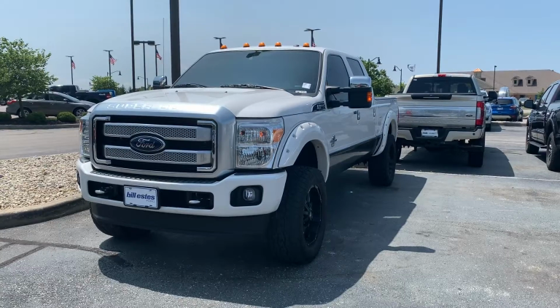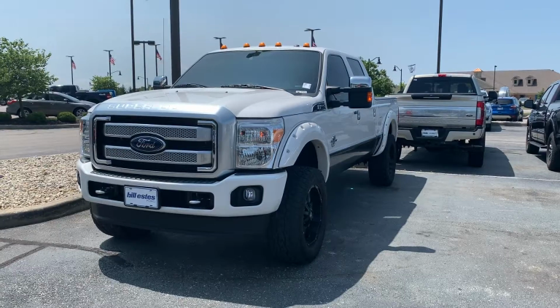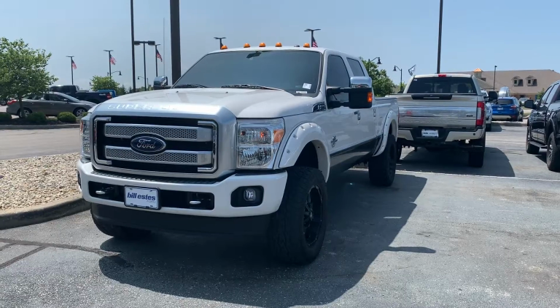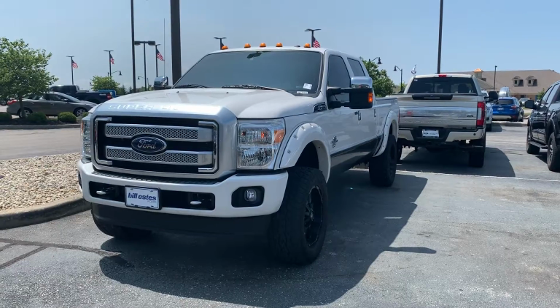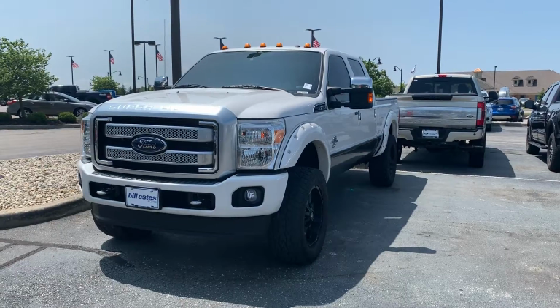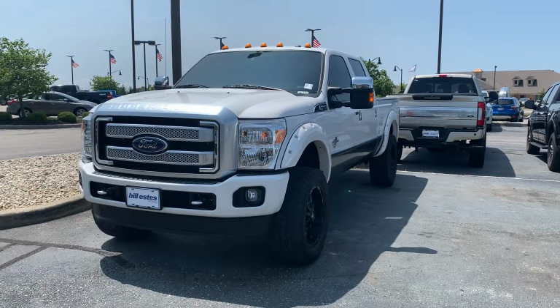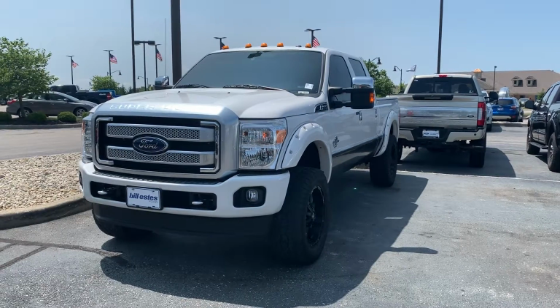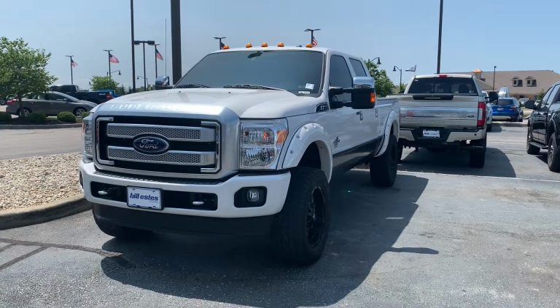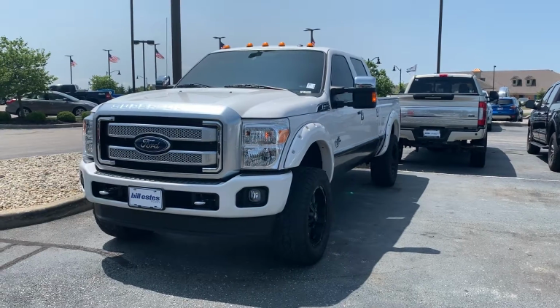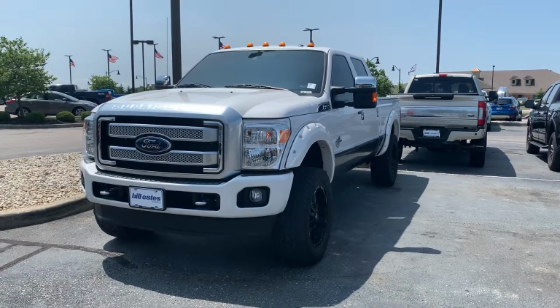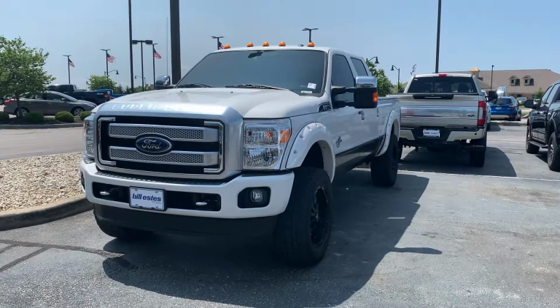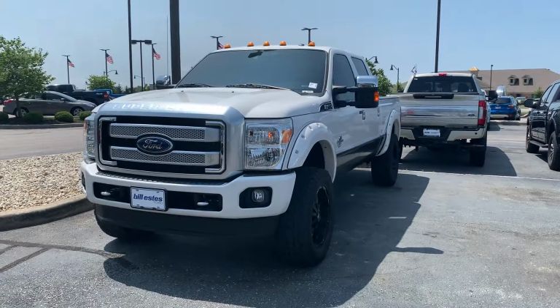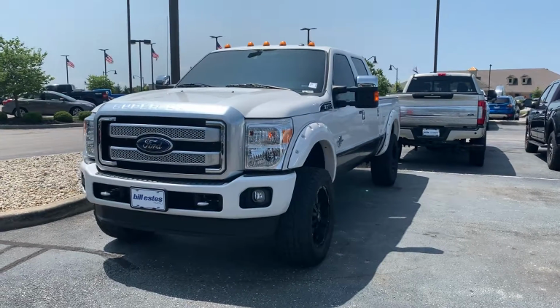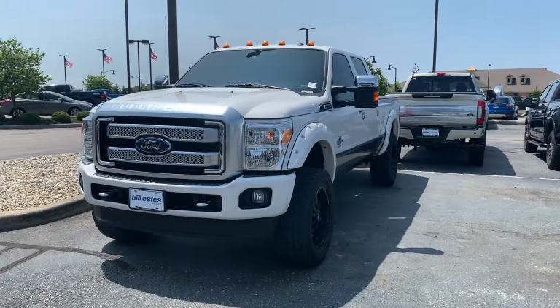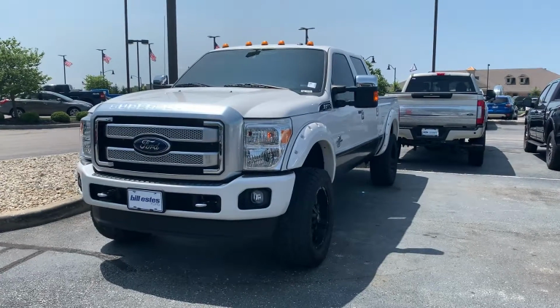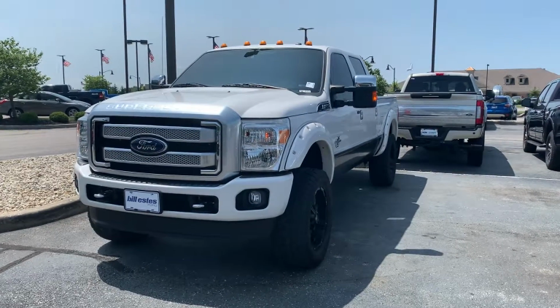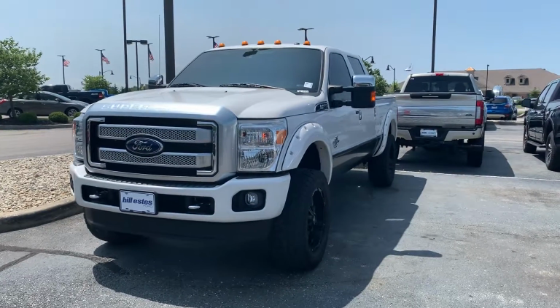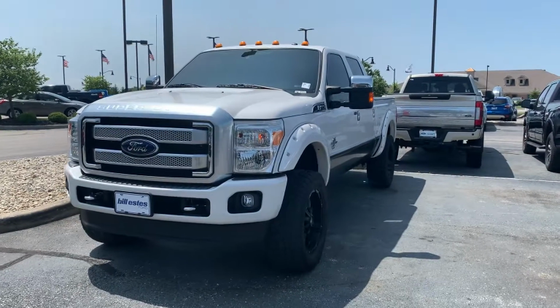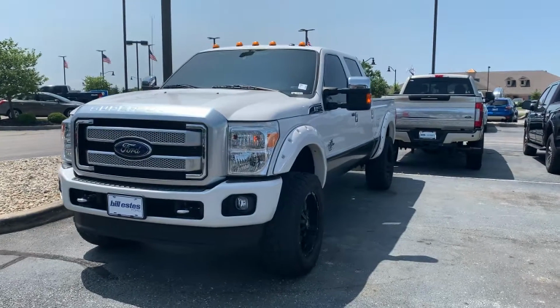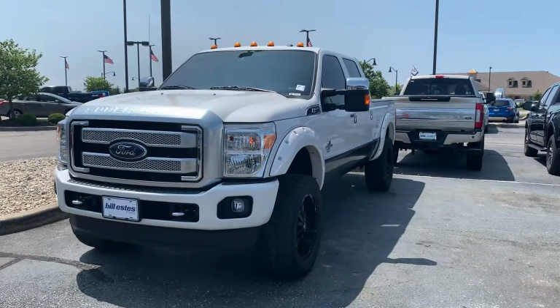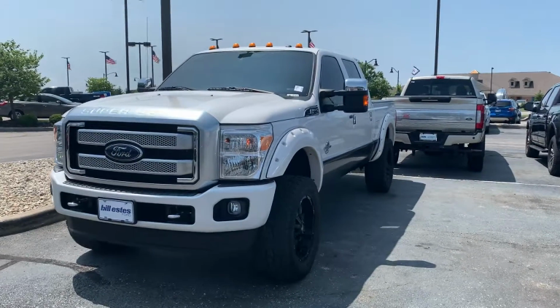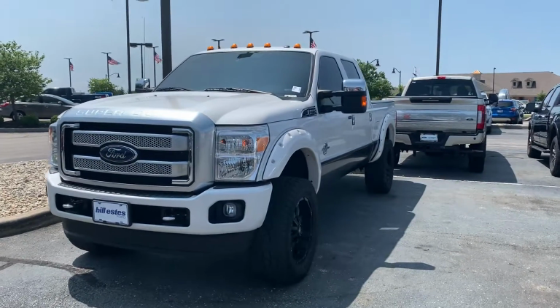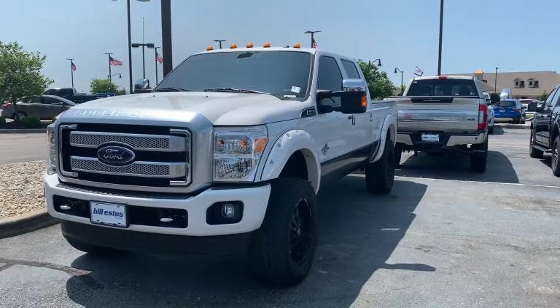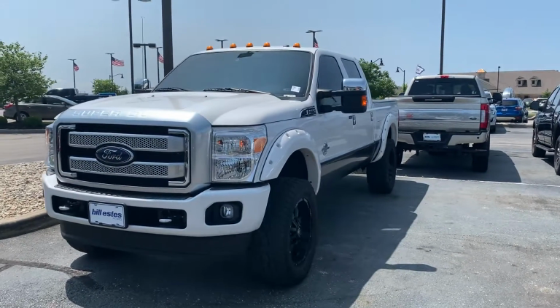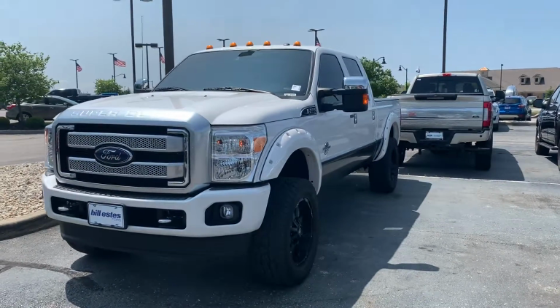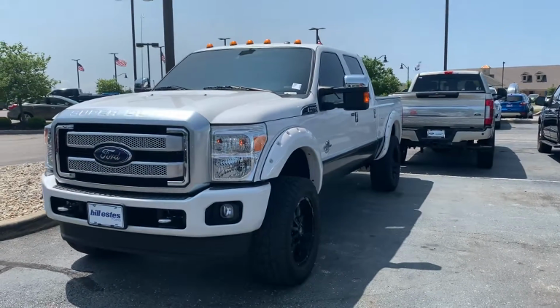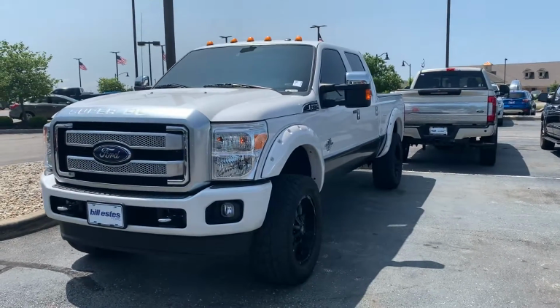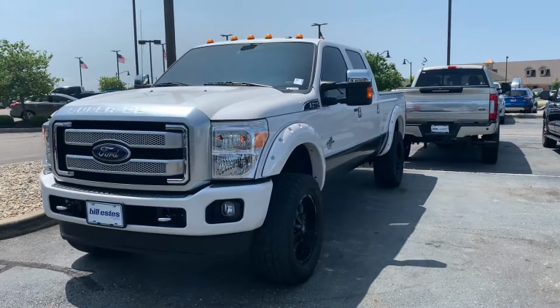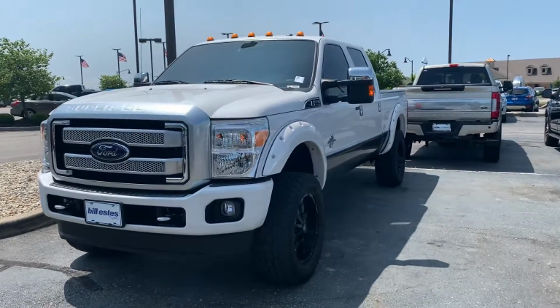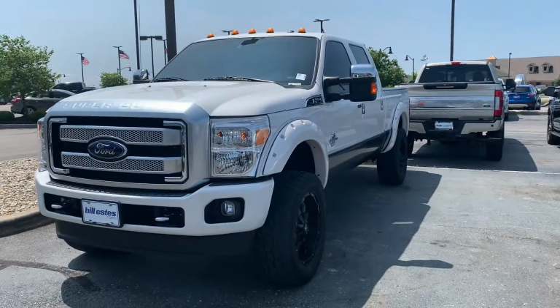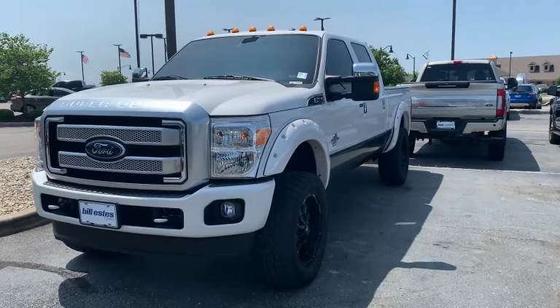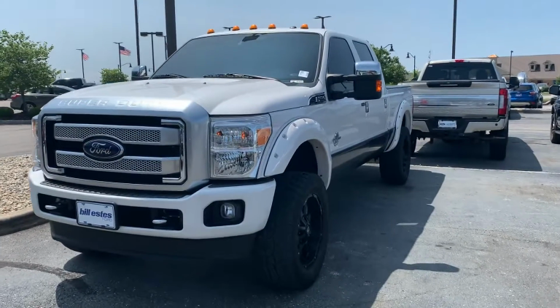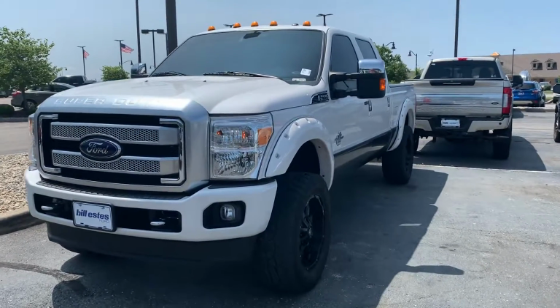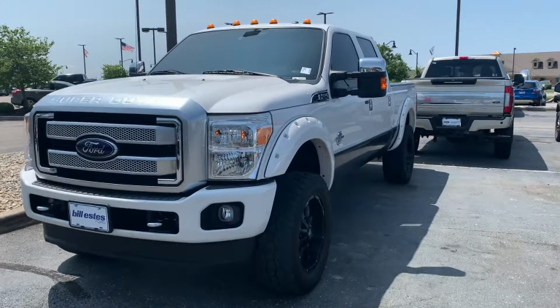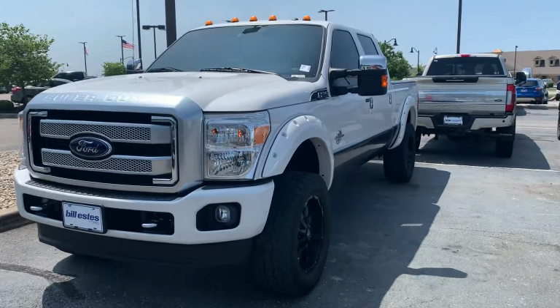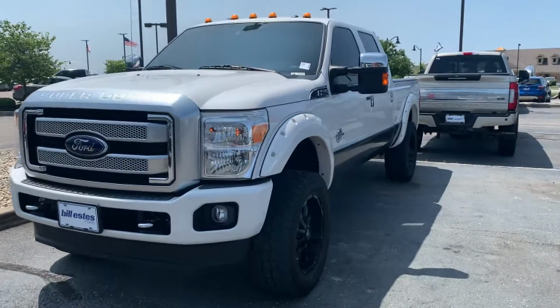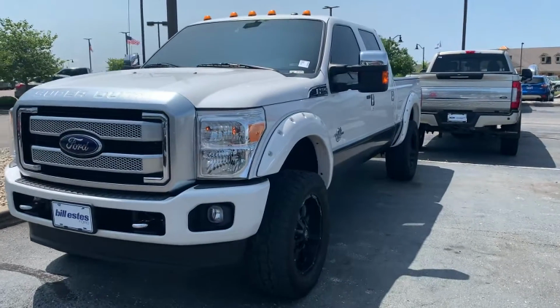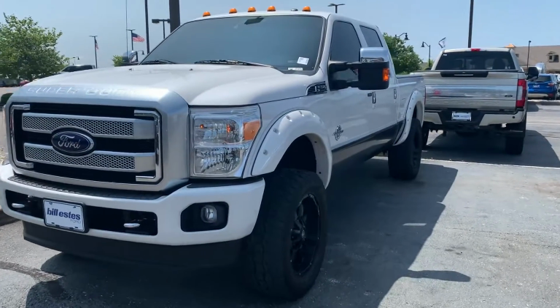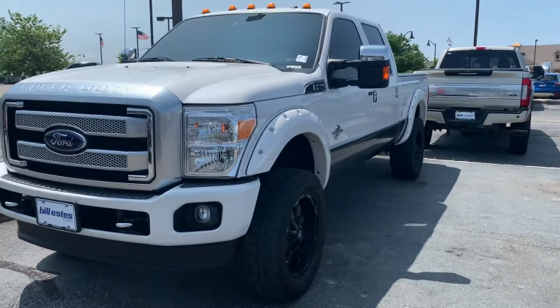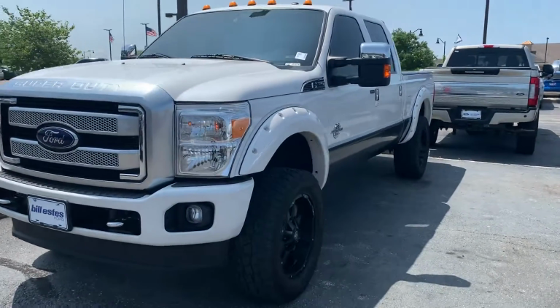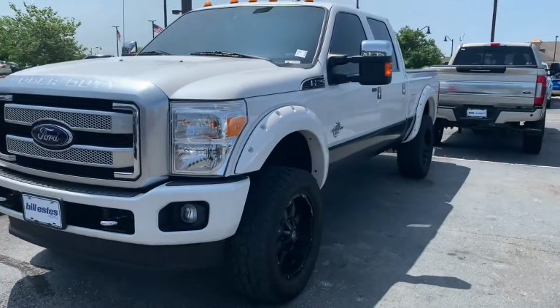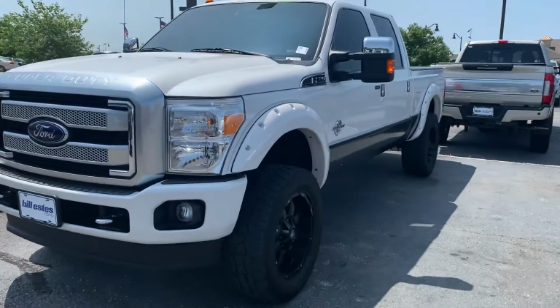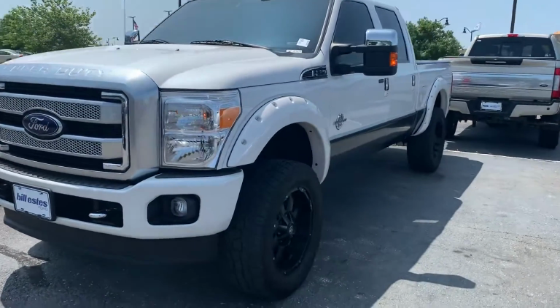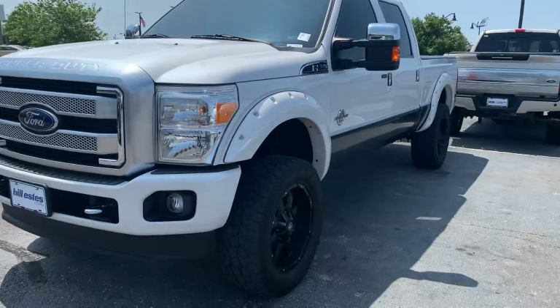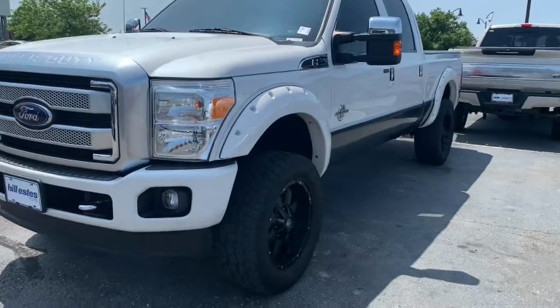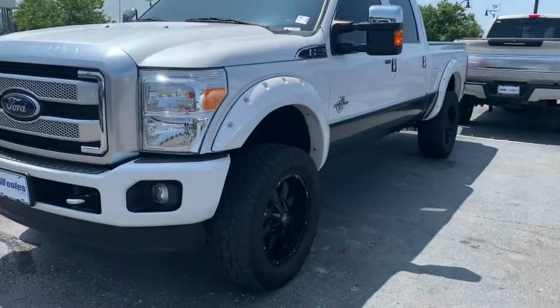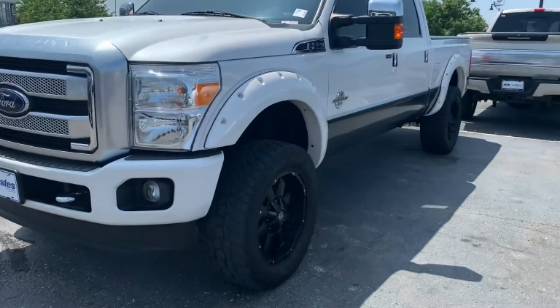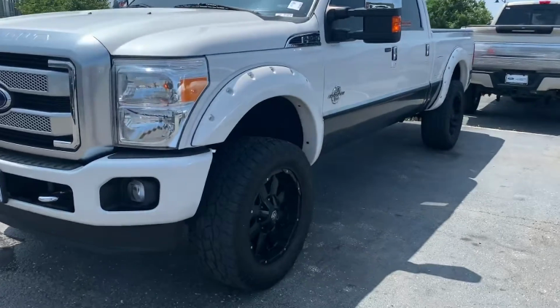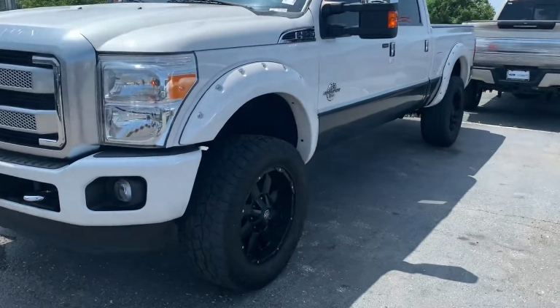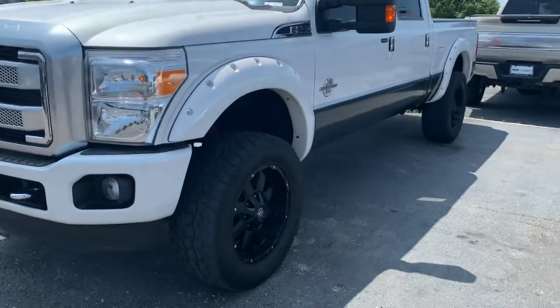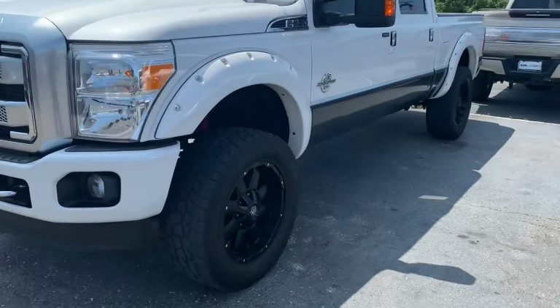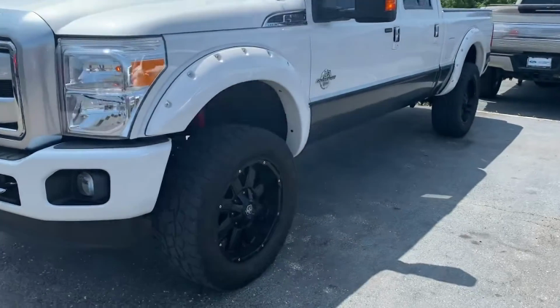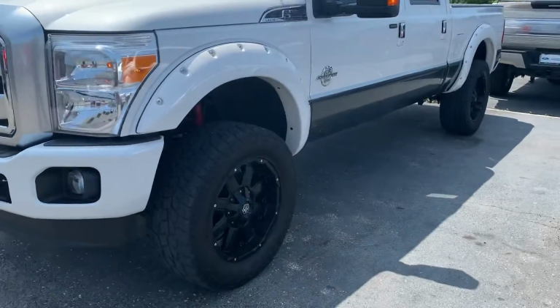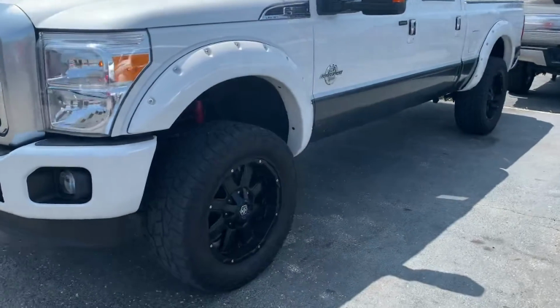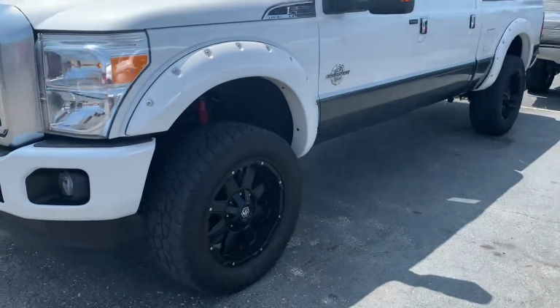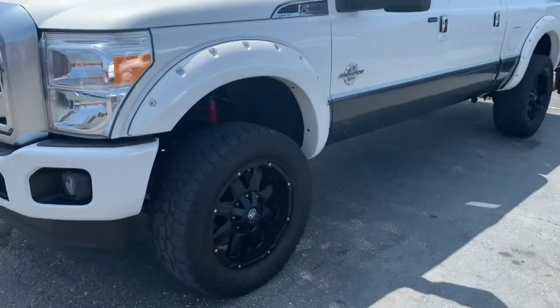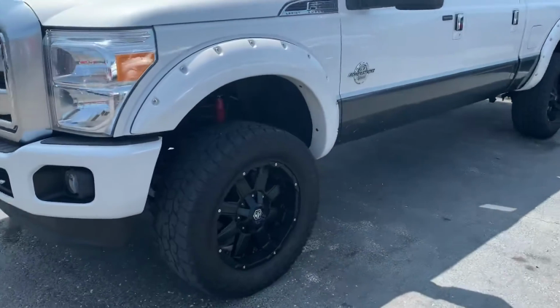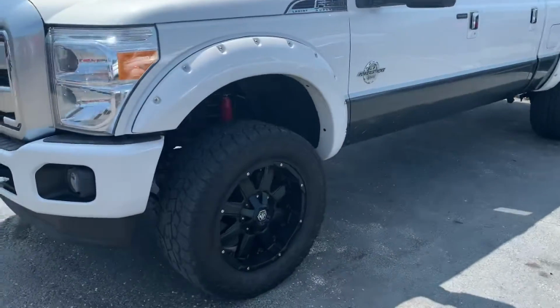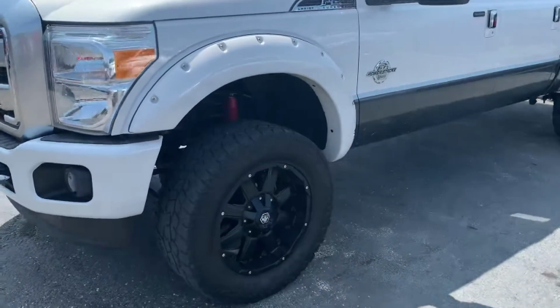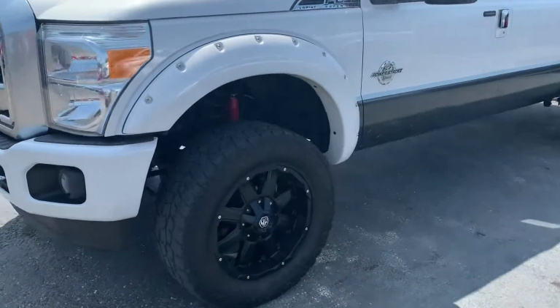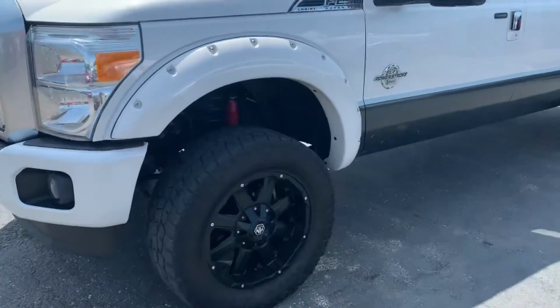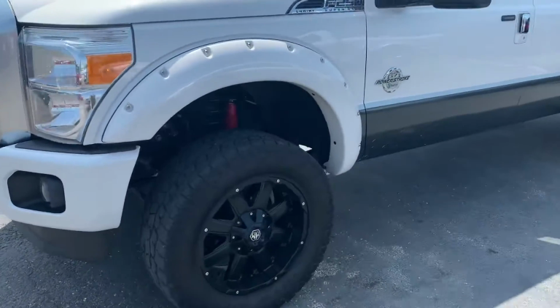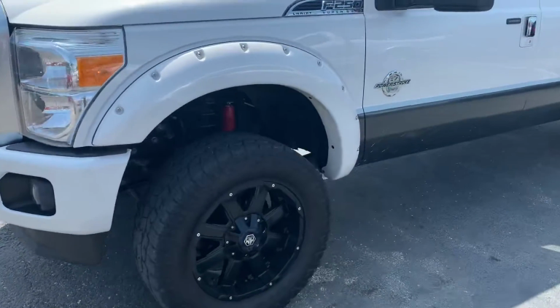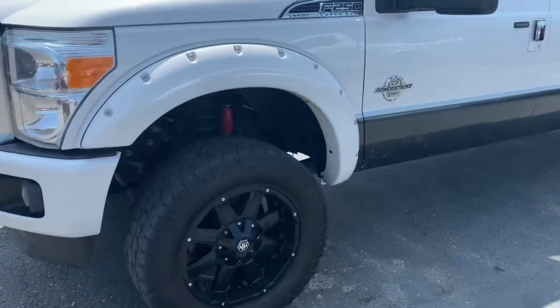This is Mike Laird with Bill Estes Warden Brownsburg, and this is the 2016 Ford F-250. I'm going to do a quick walk around and show you some of the features.